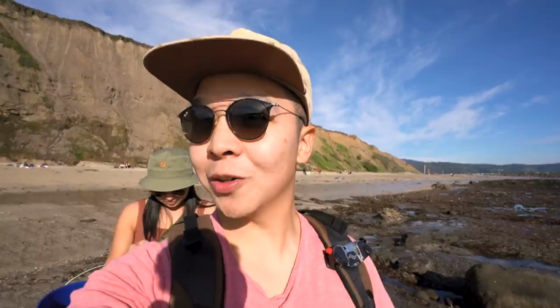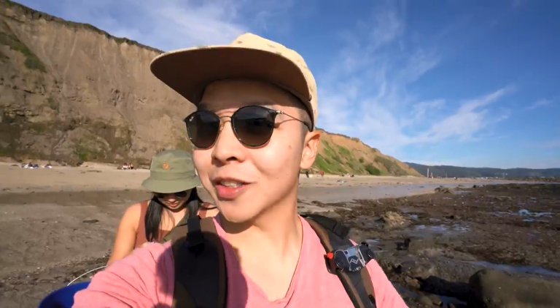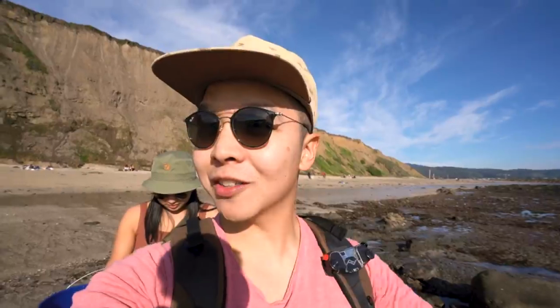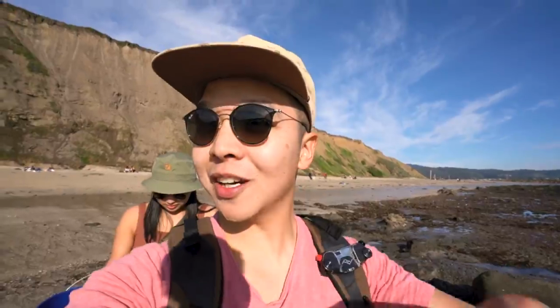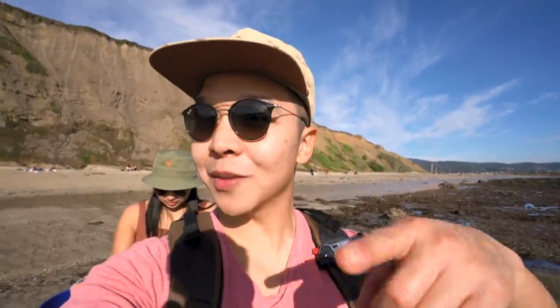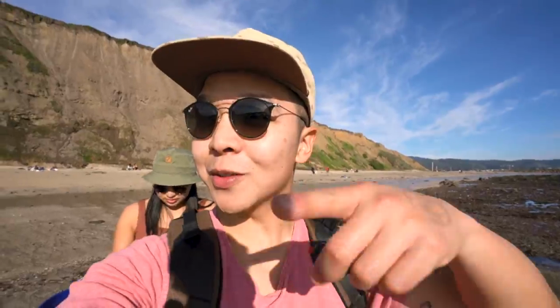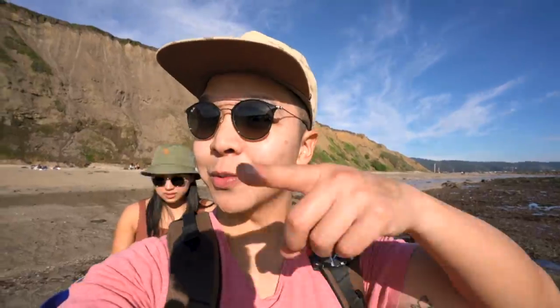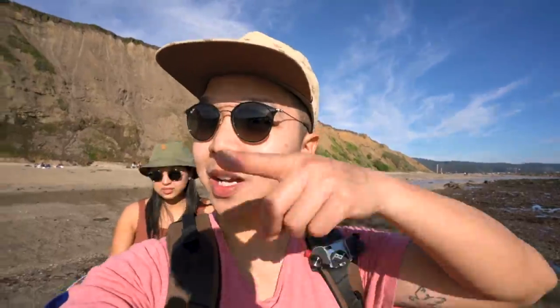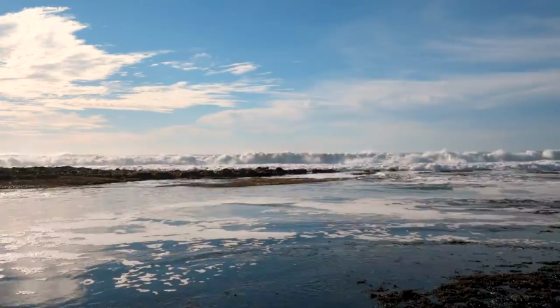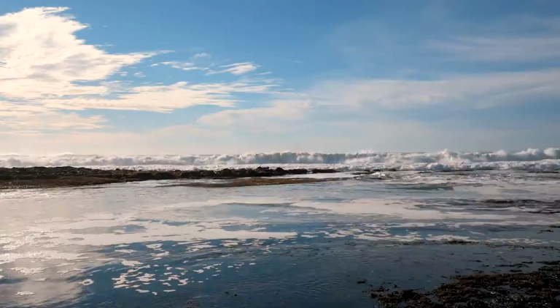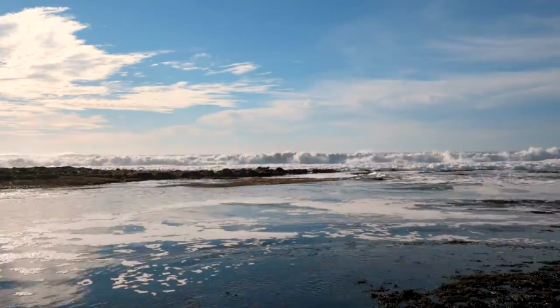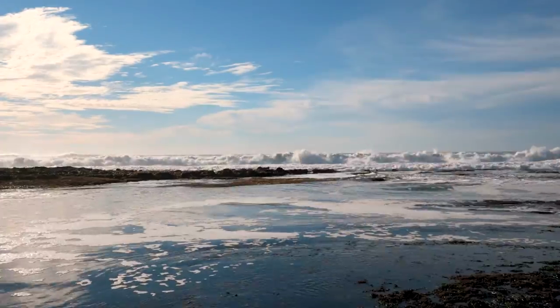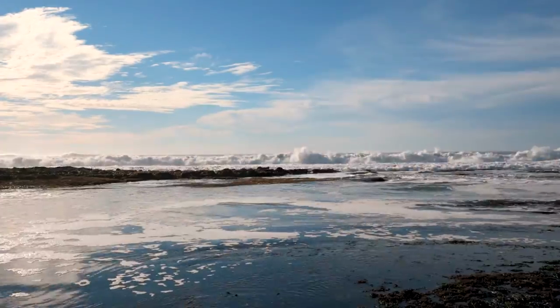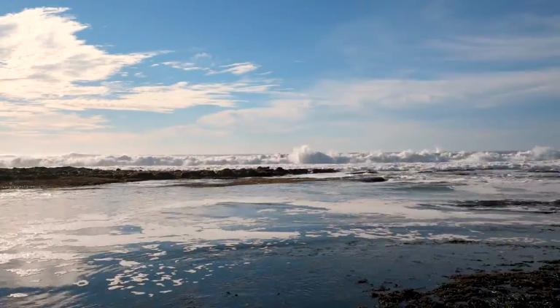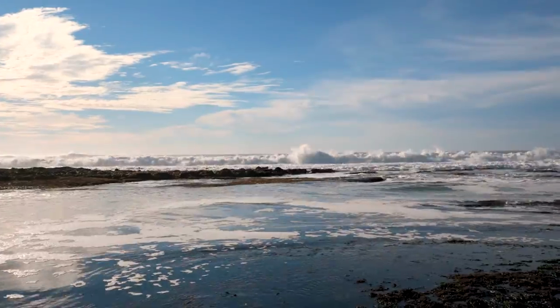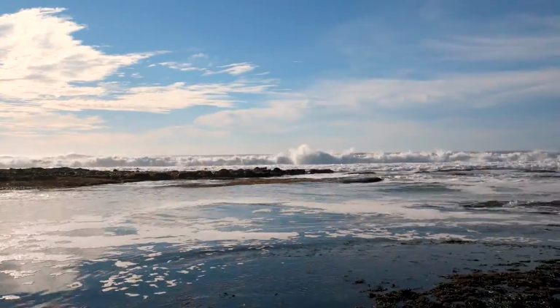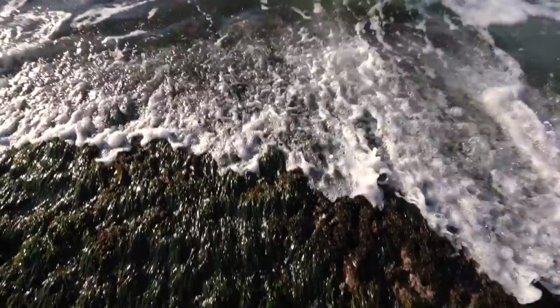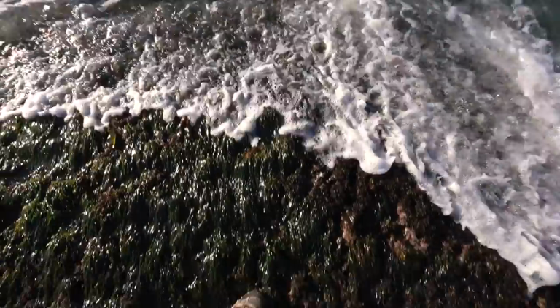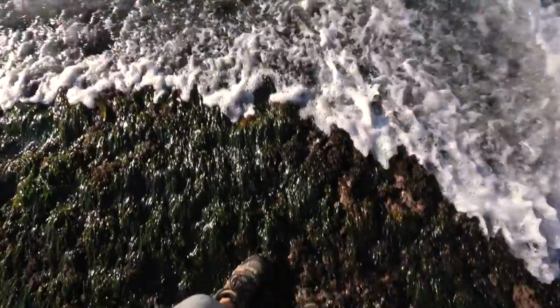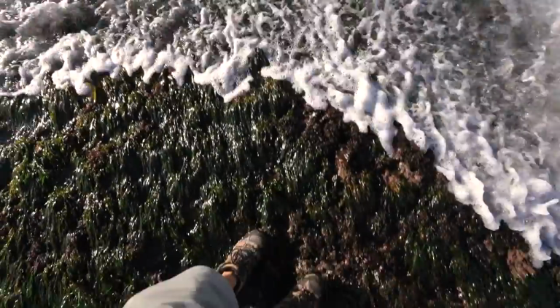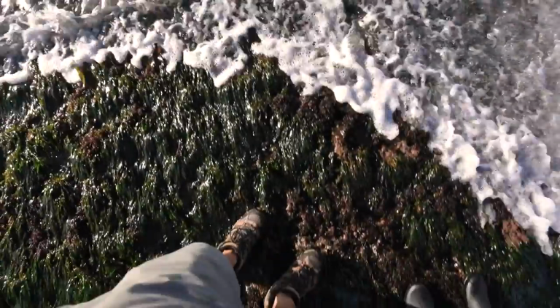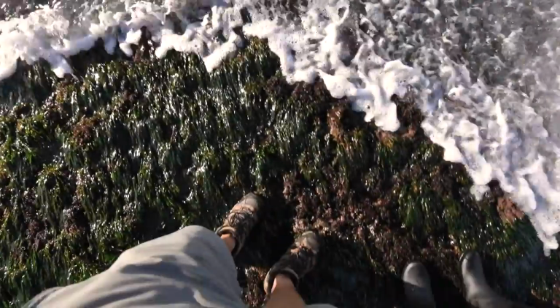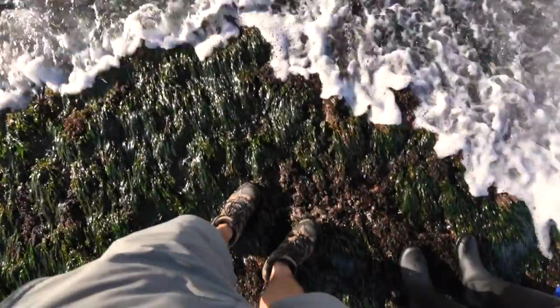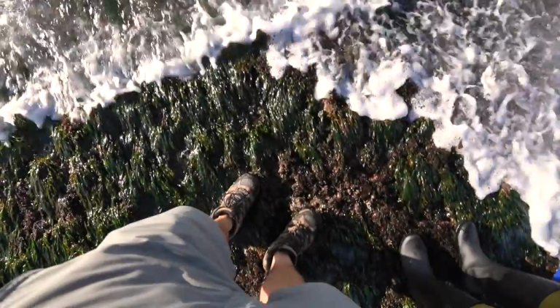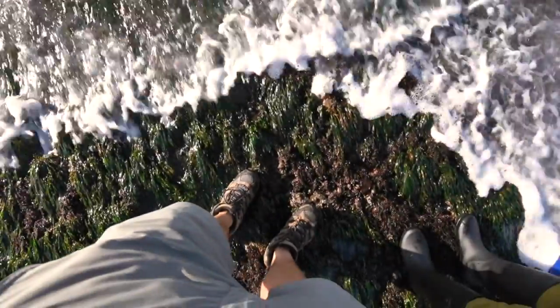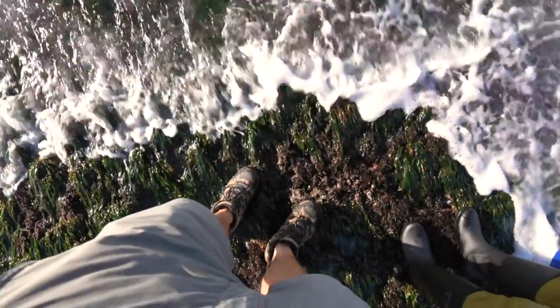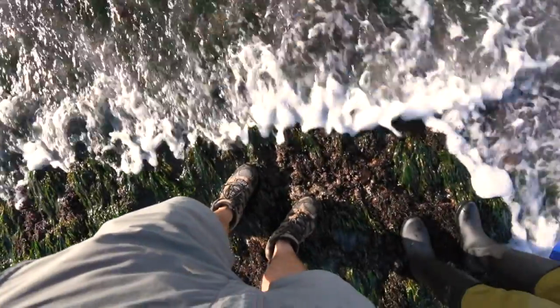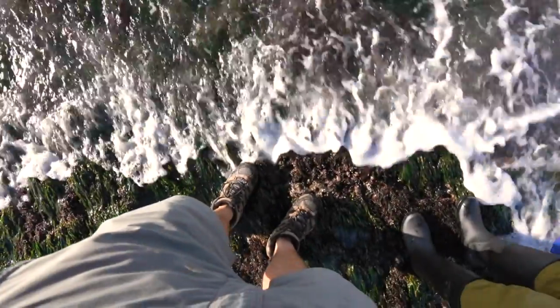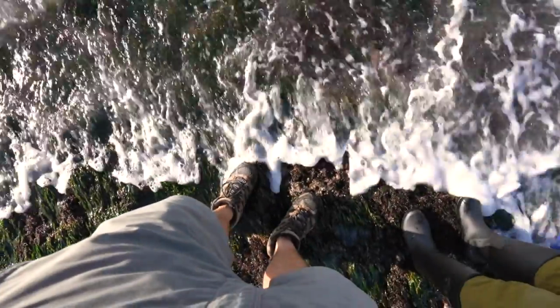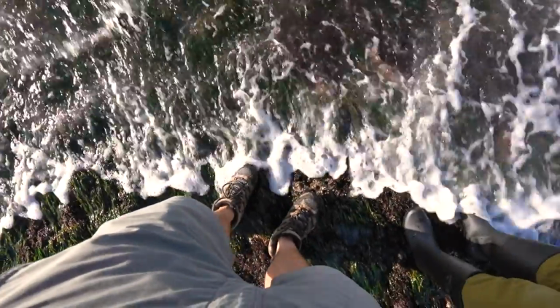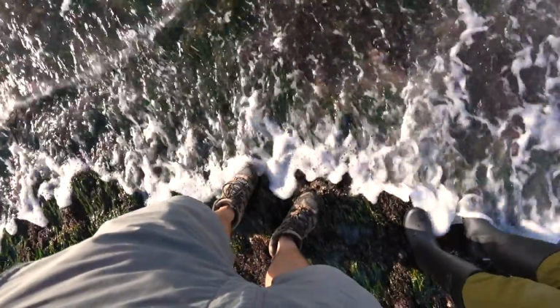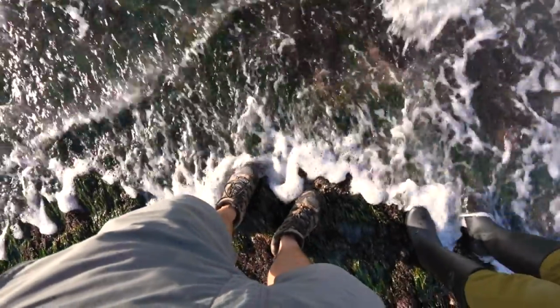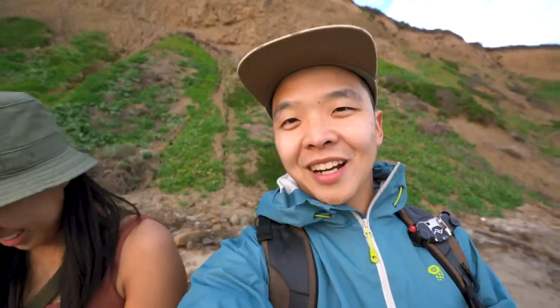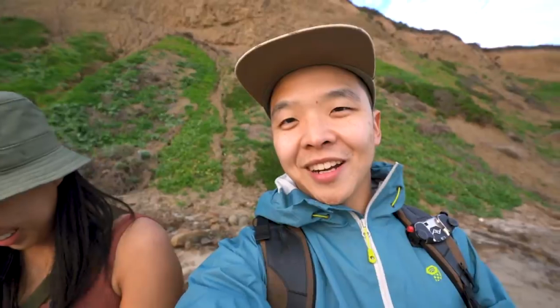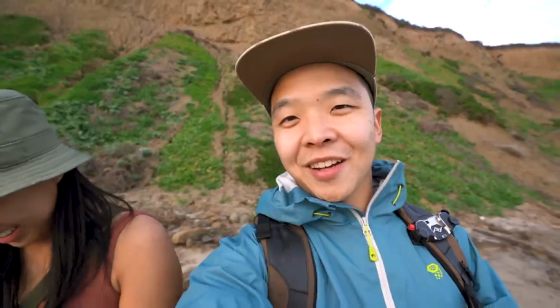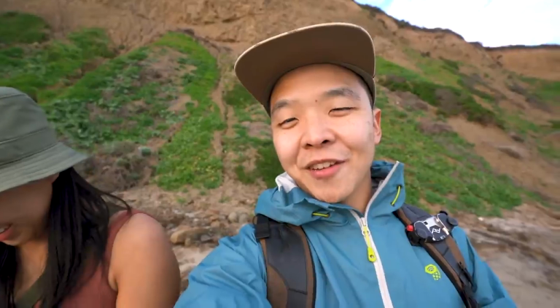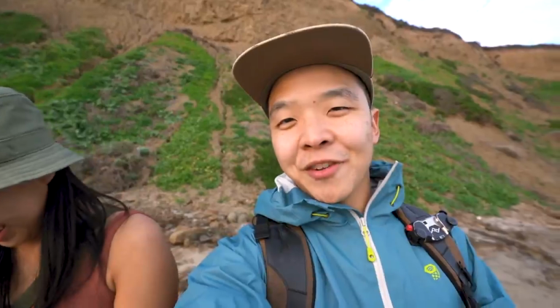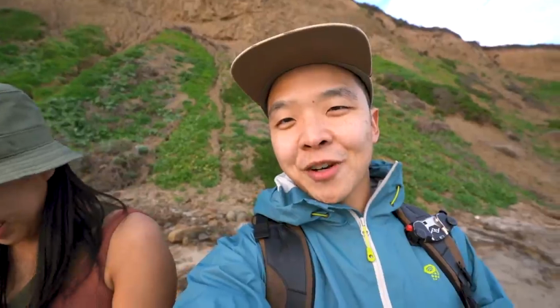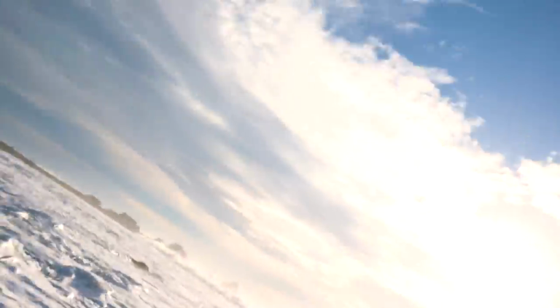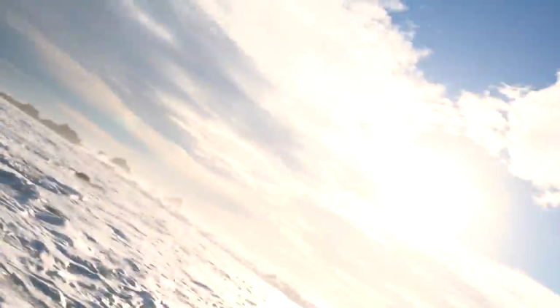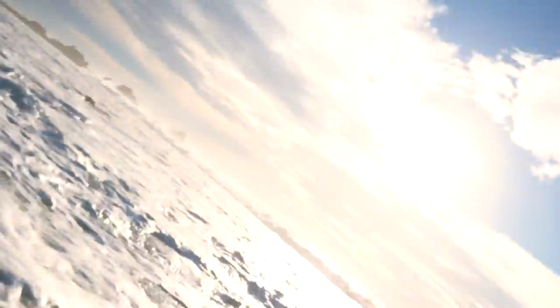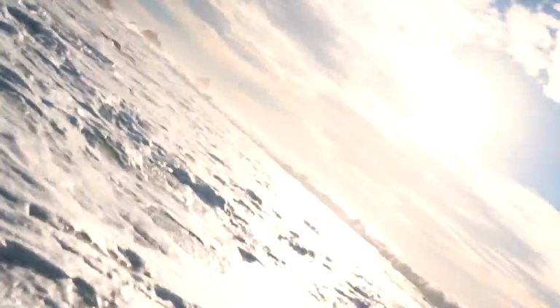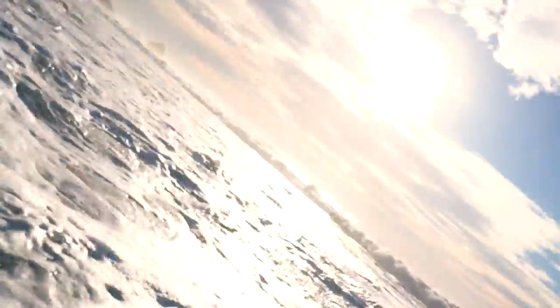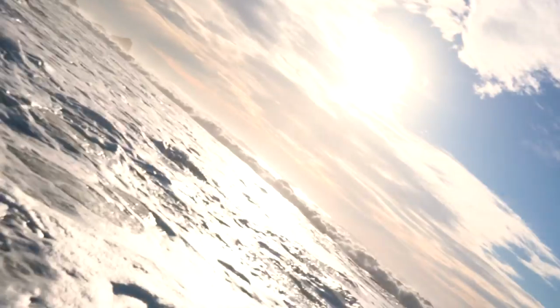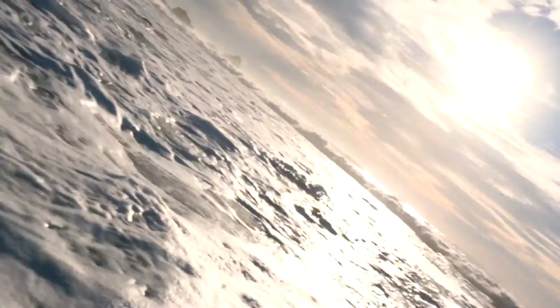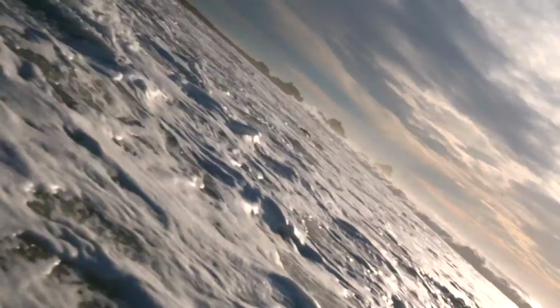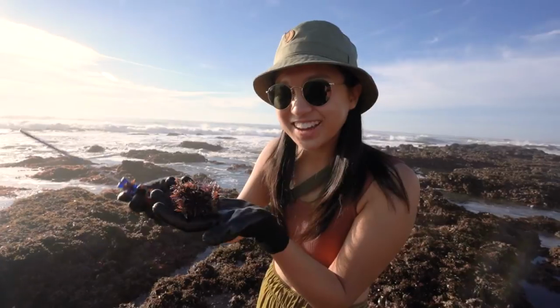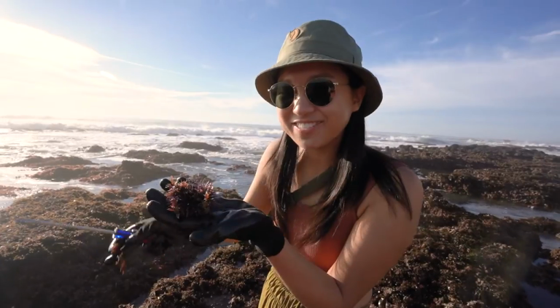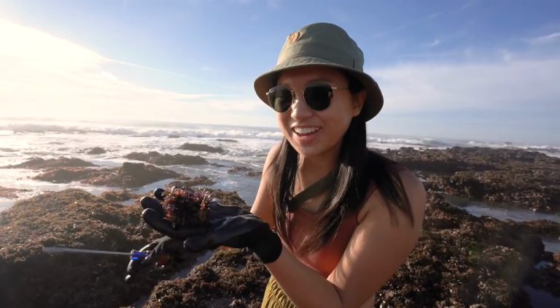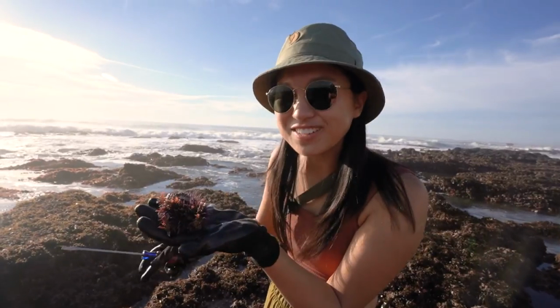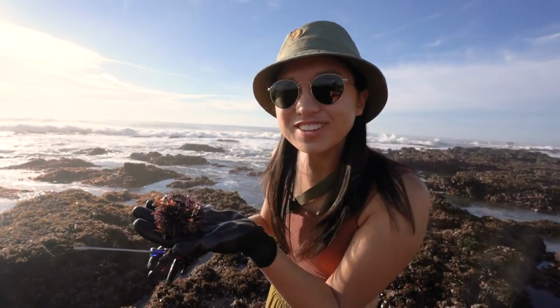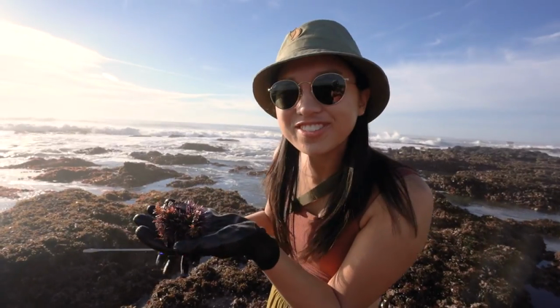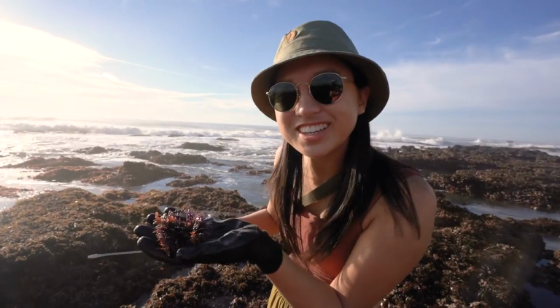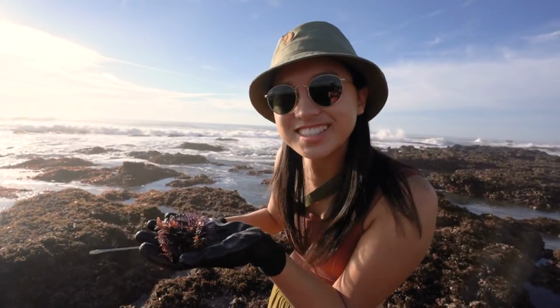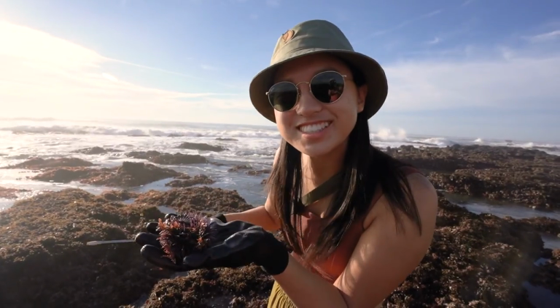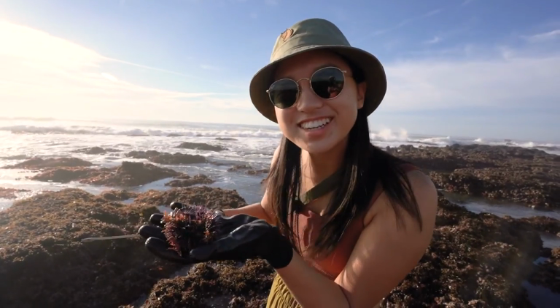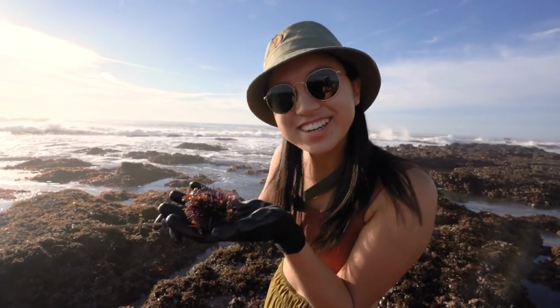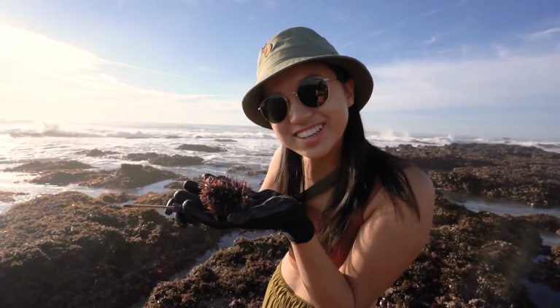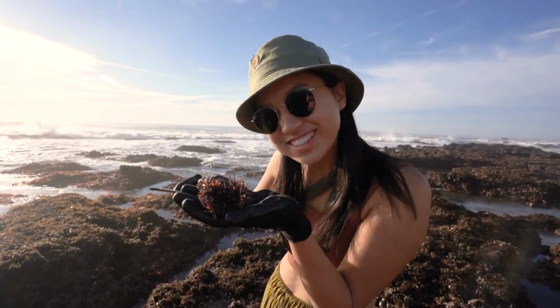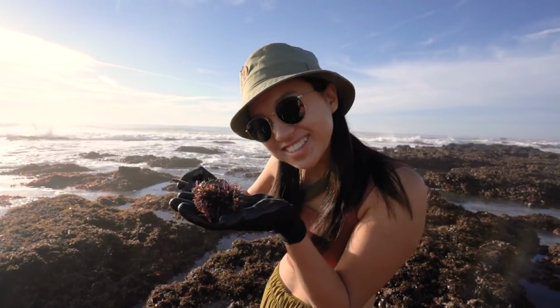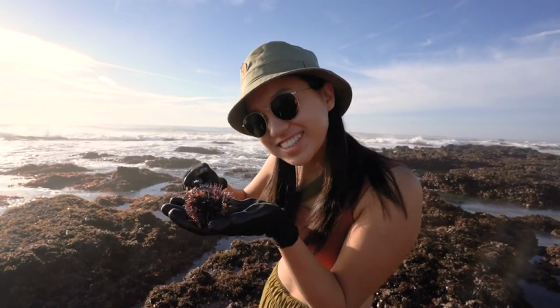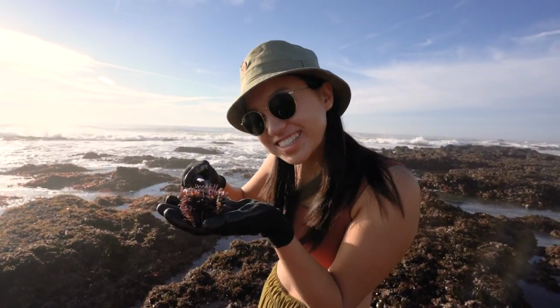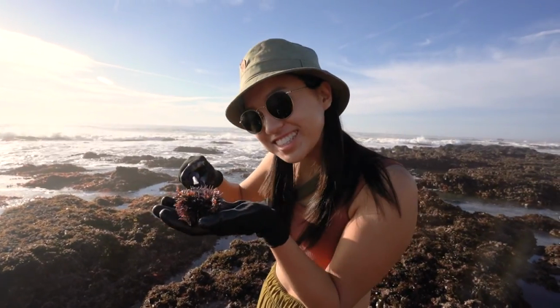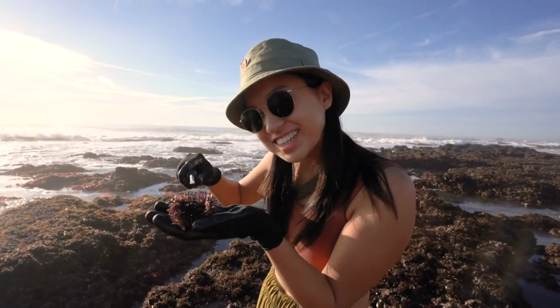Holy crap, those waves are huge. We are walking deeper and deeper in — I had a few 'oh shit' moments. I found my first sea urchin!